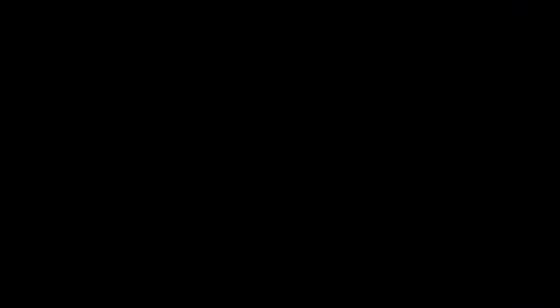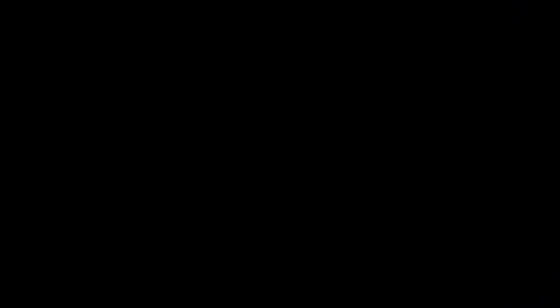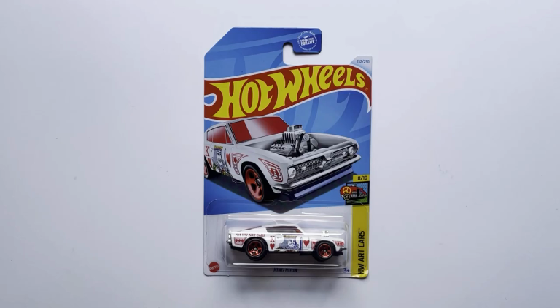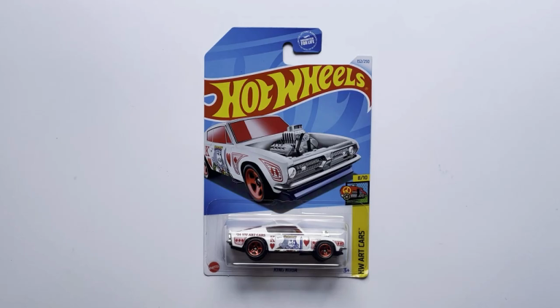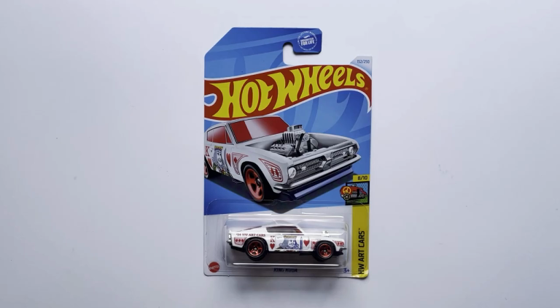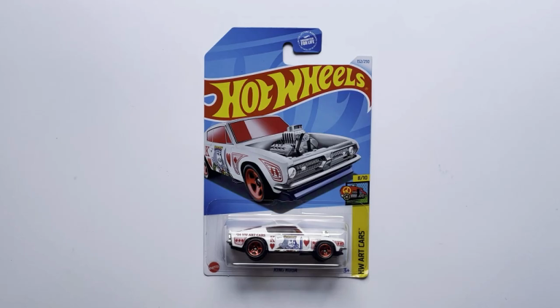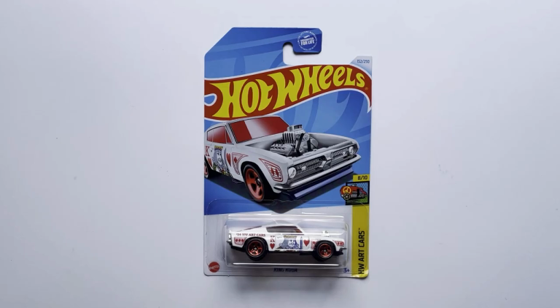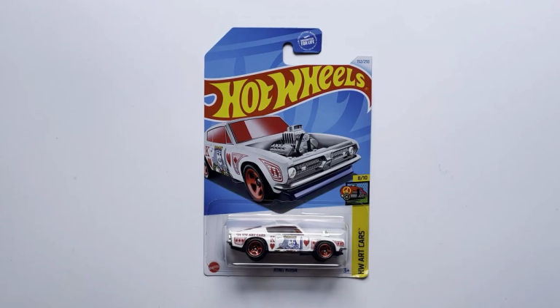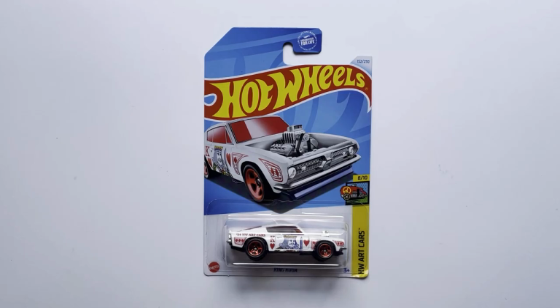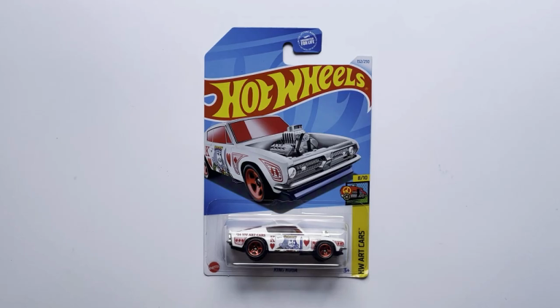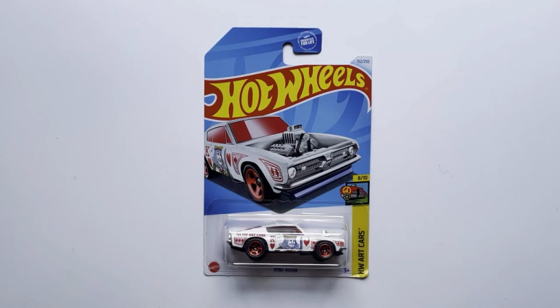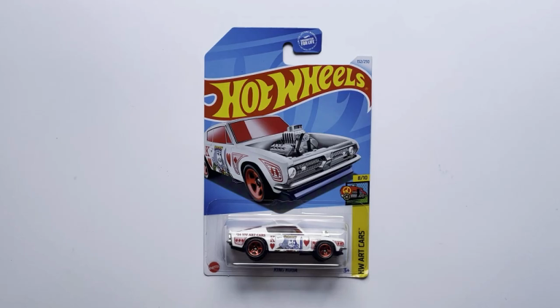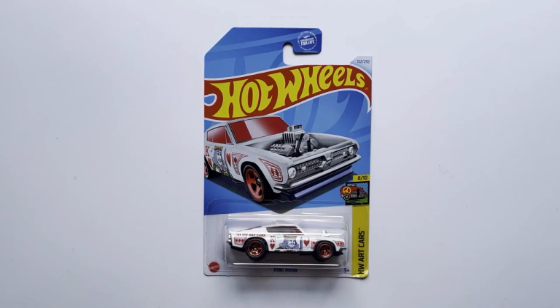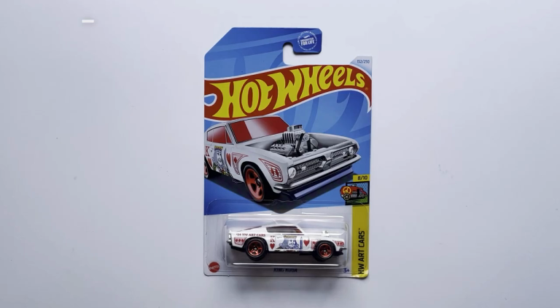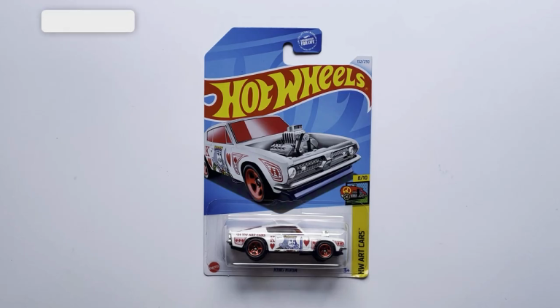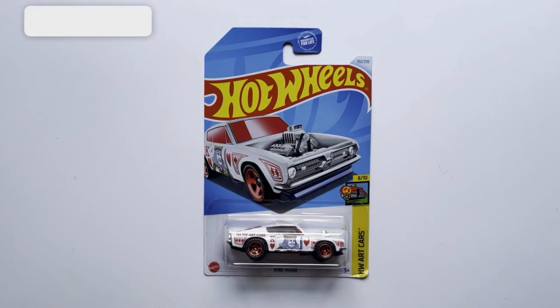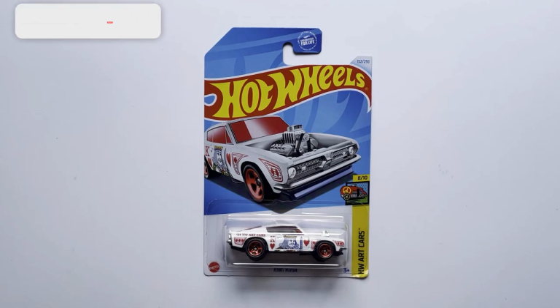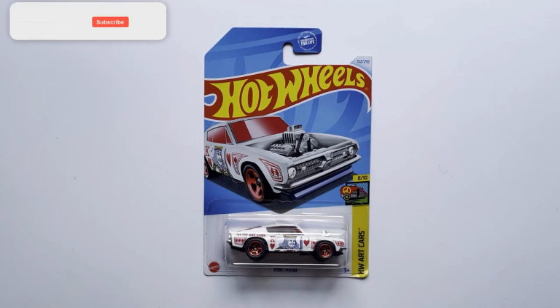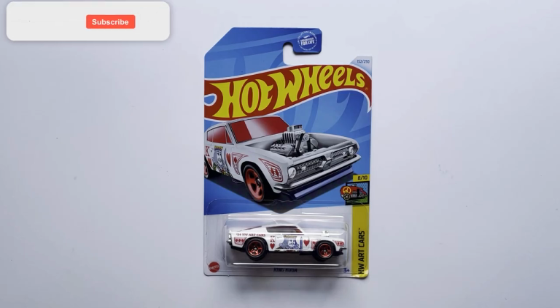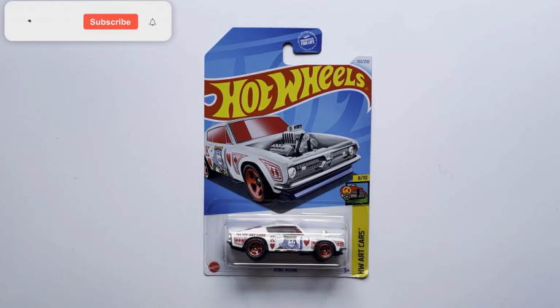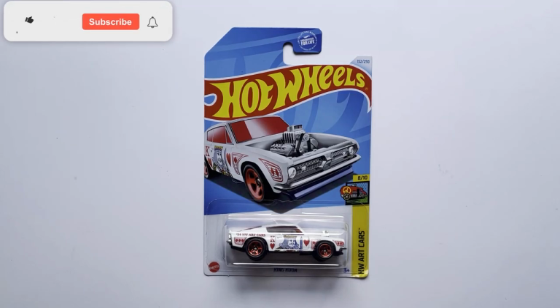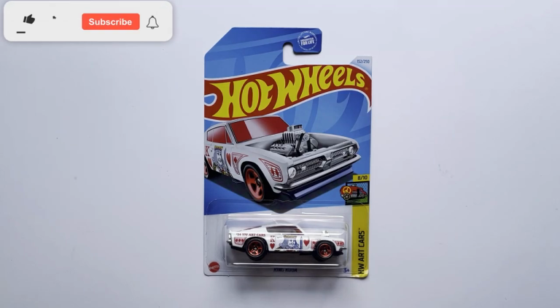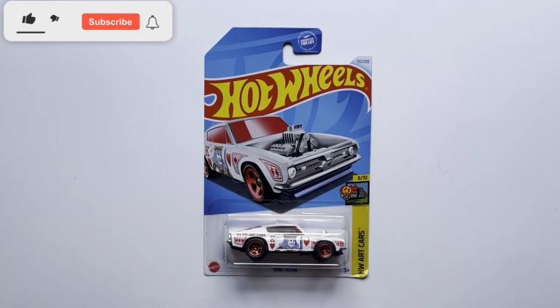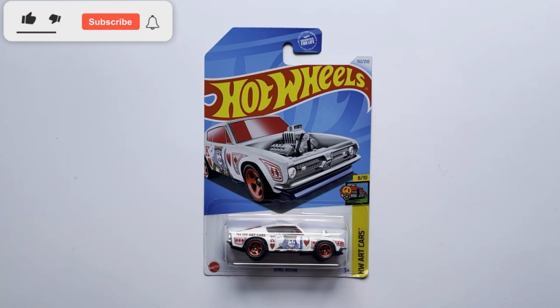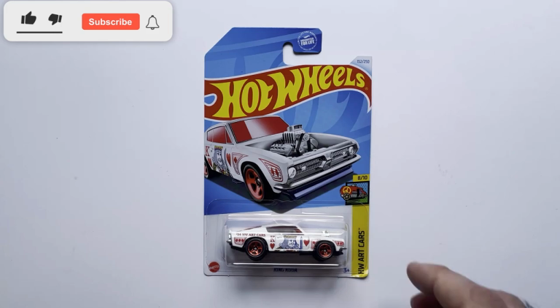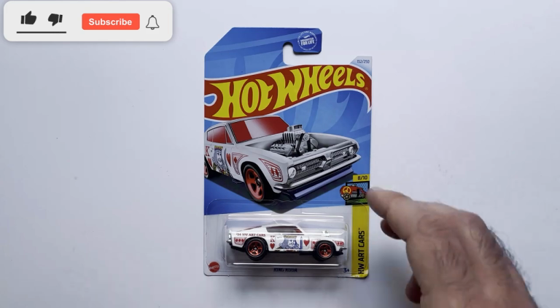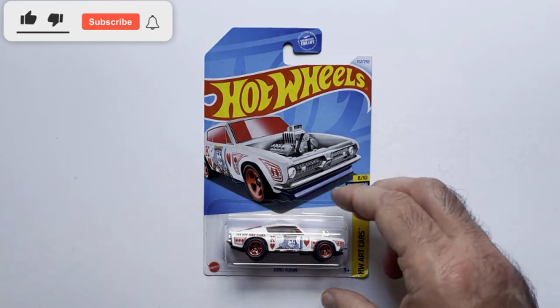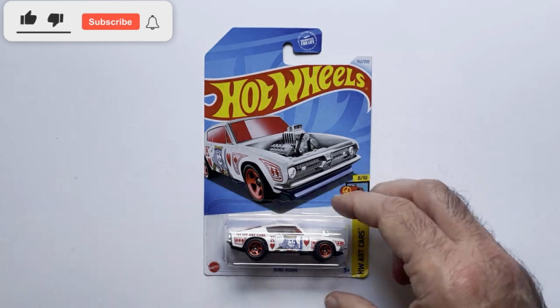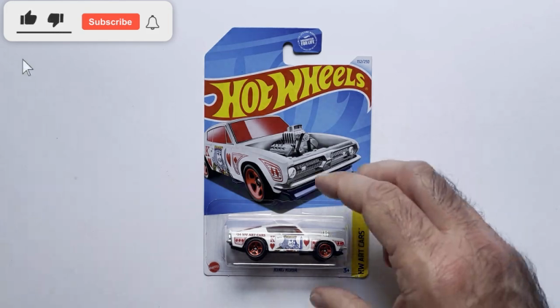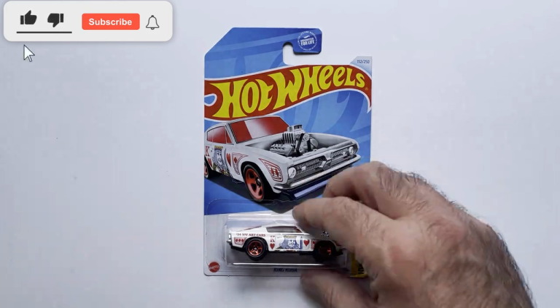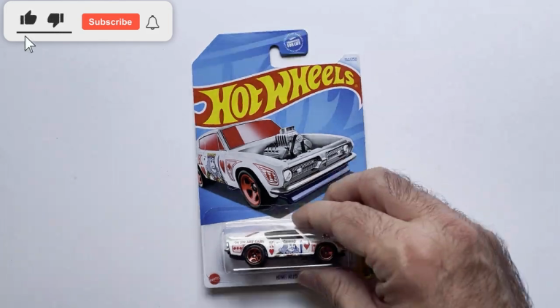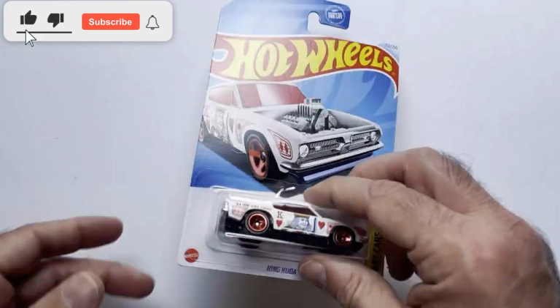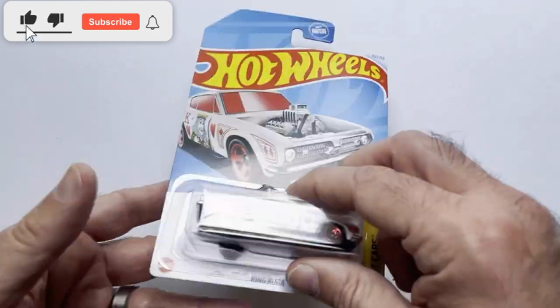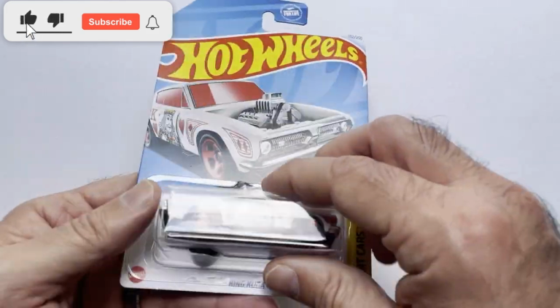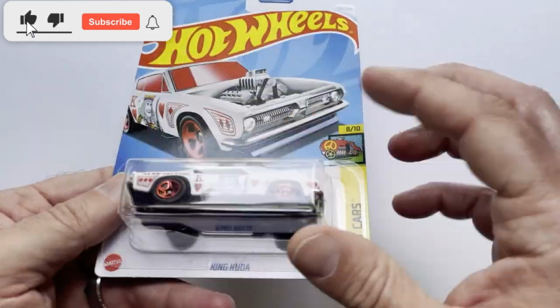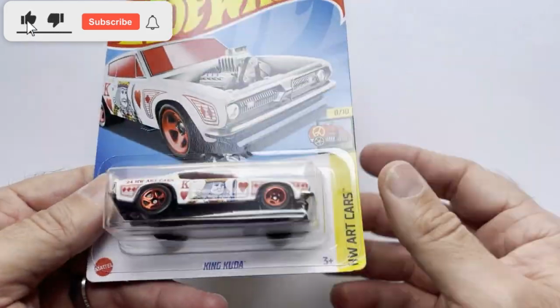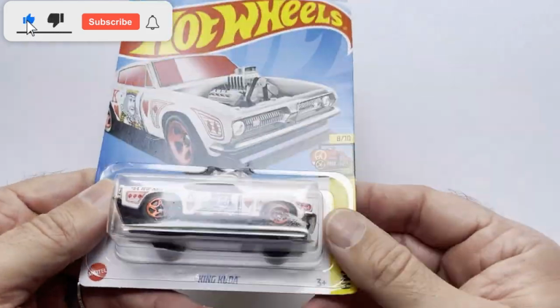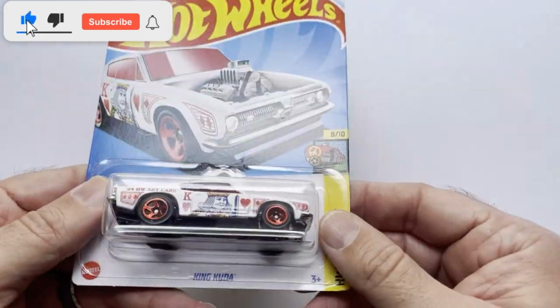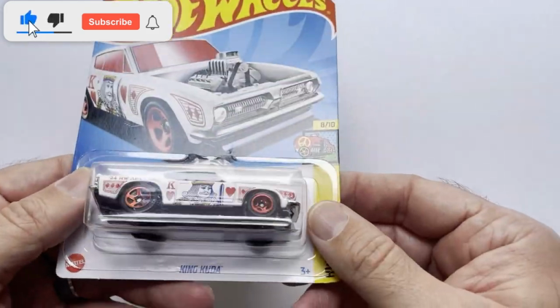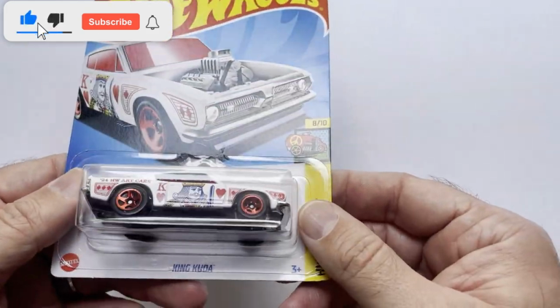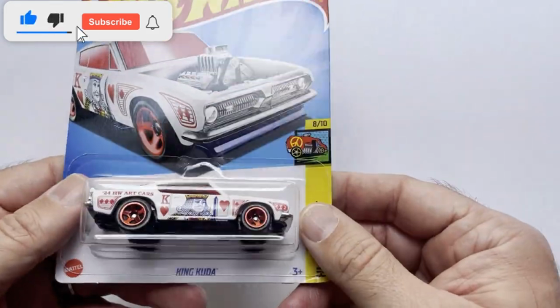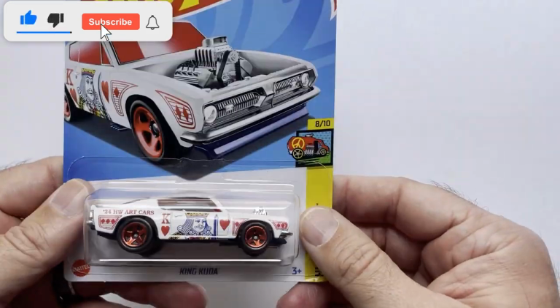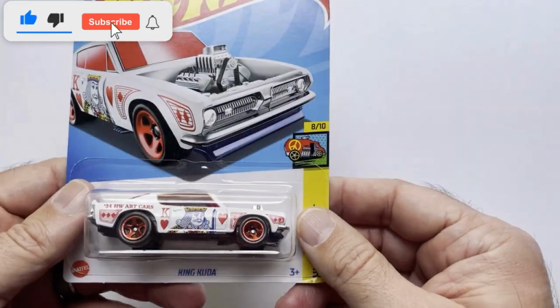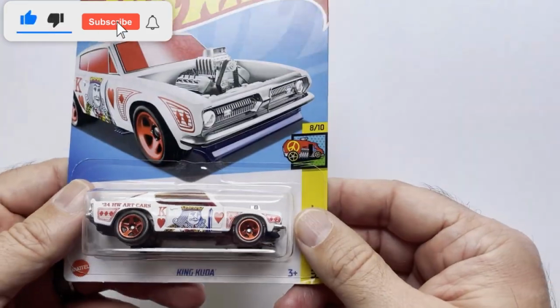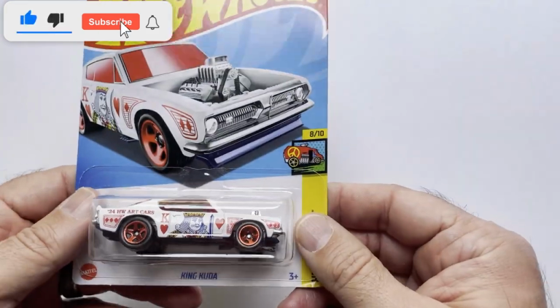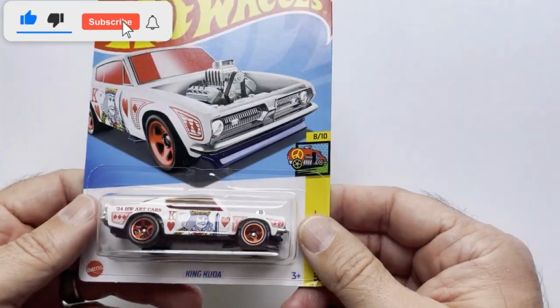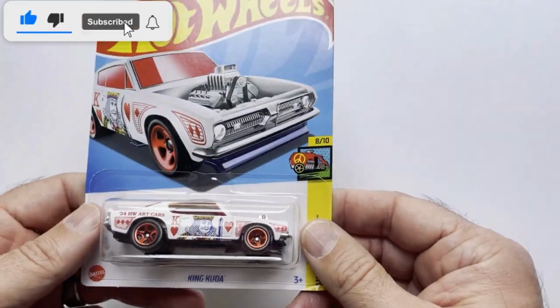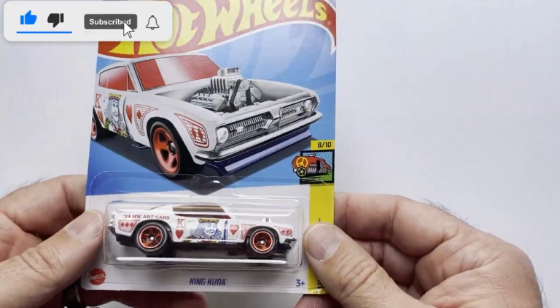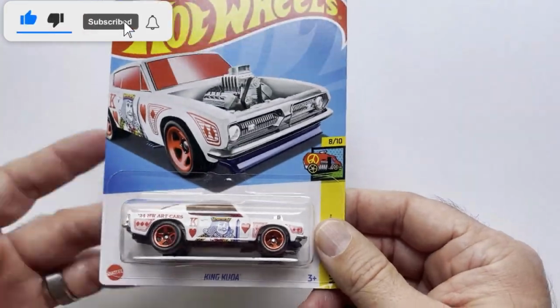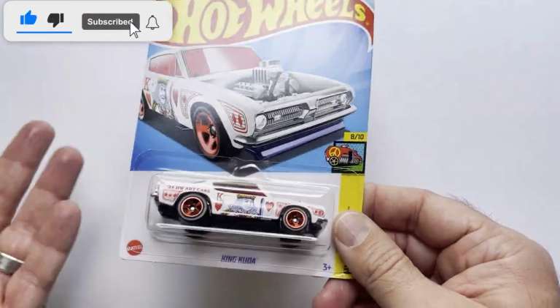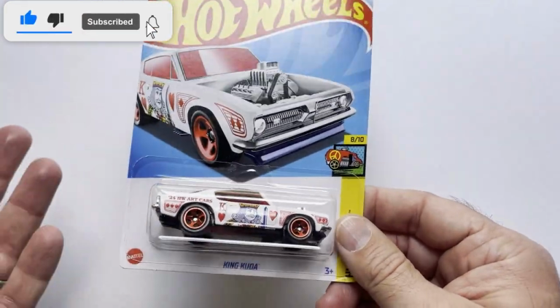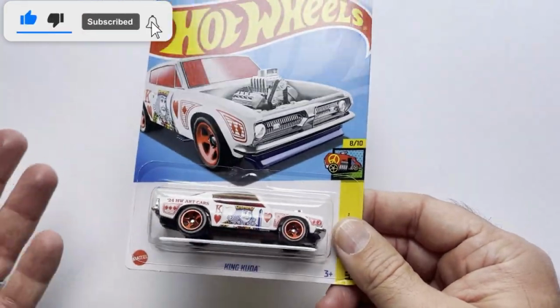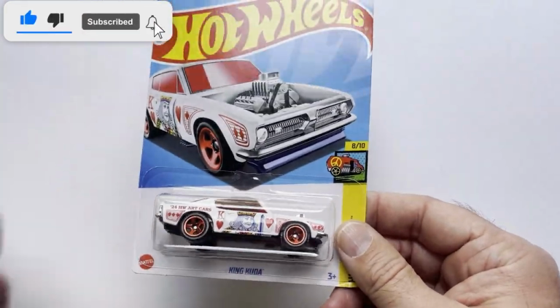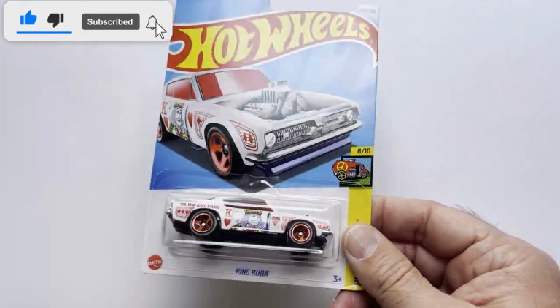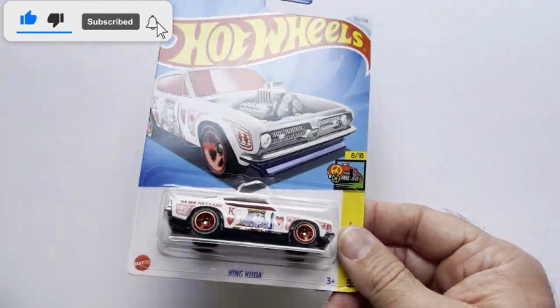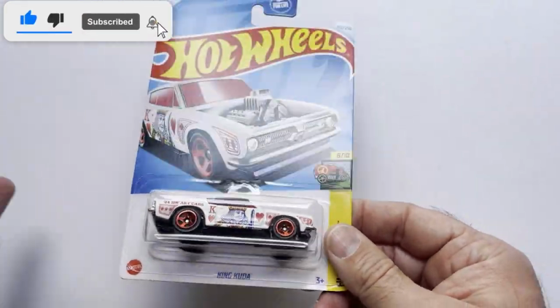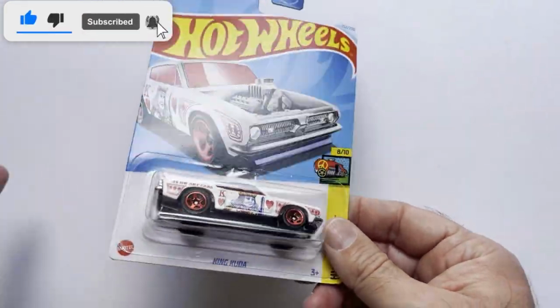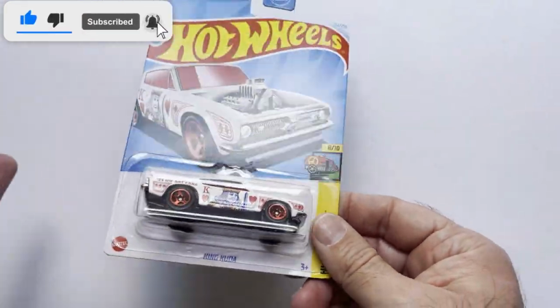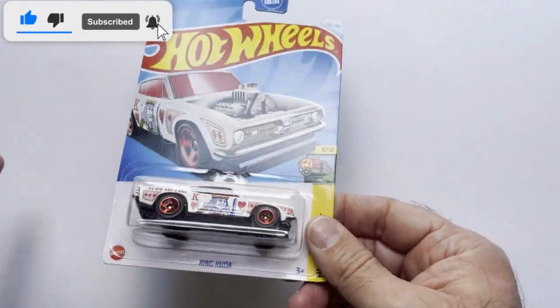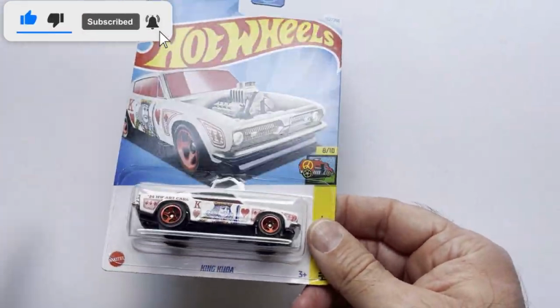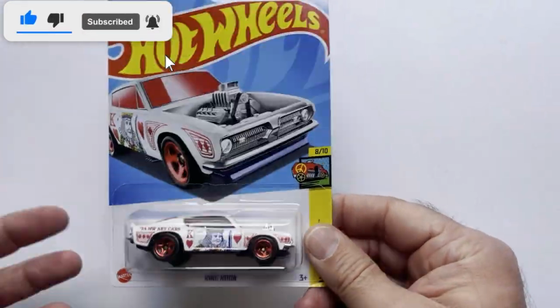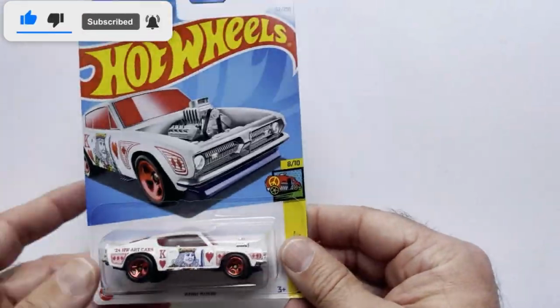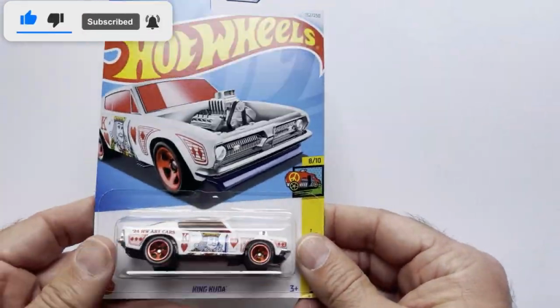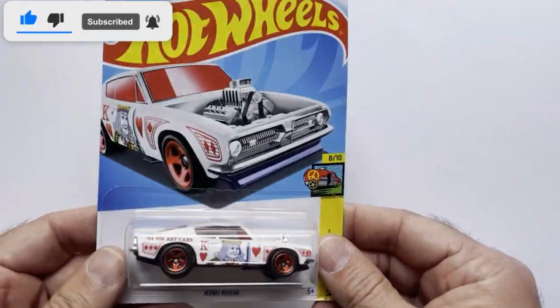Welcome back to Blur. We have a short Hot Wheels video for you today. It's King Kuda — I don't know.